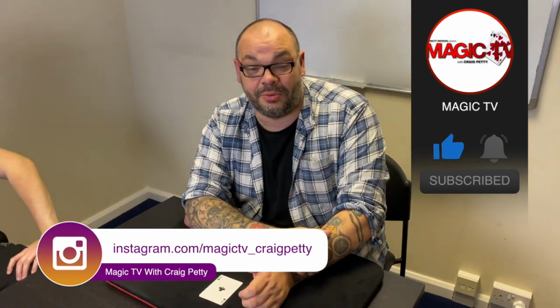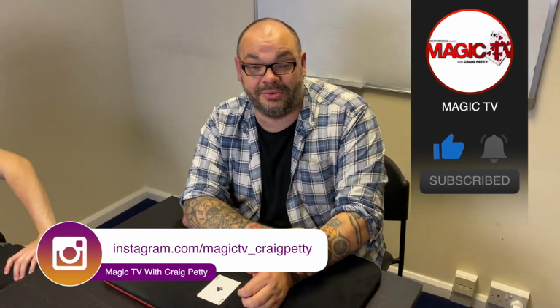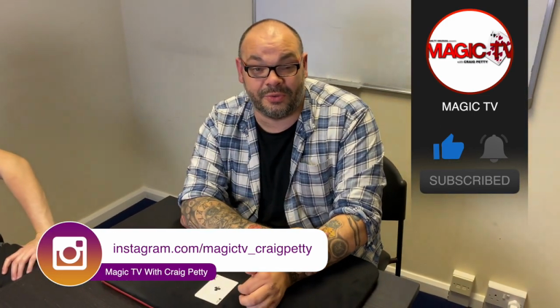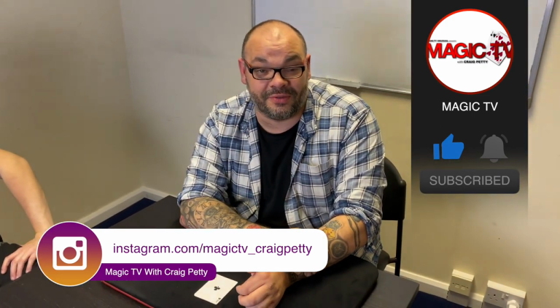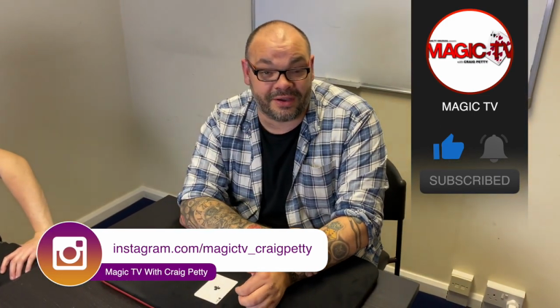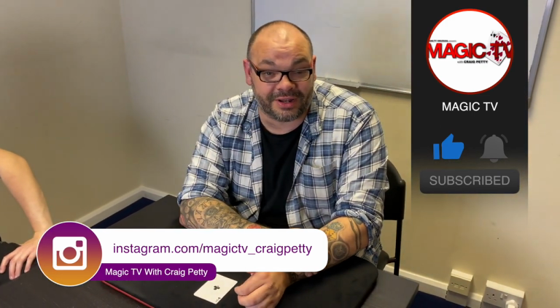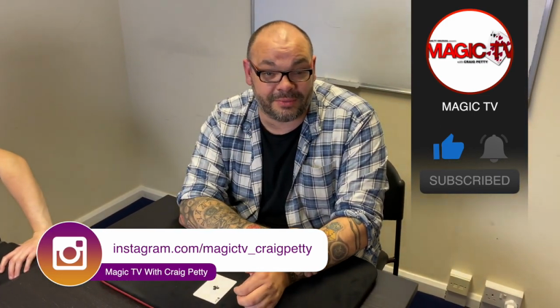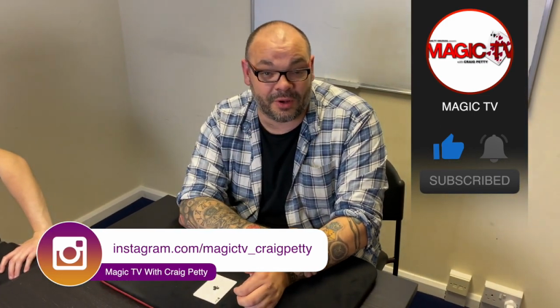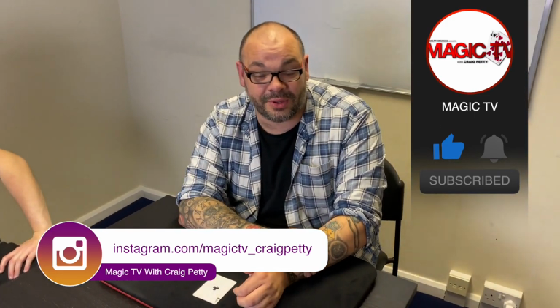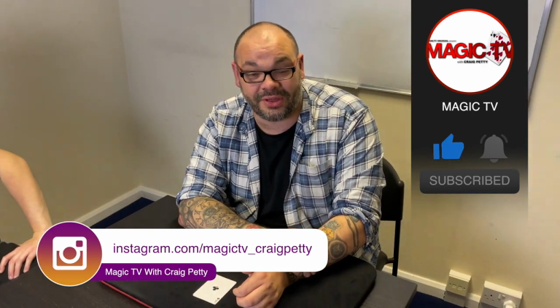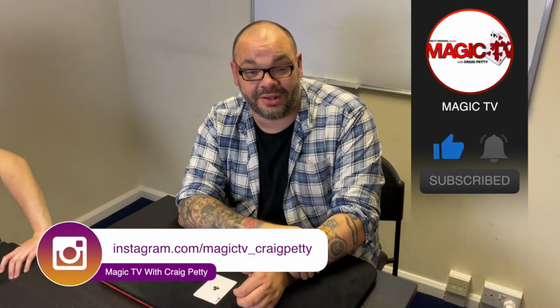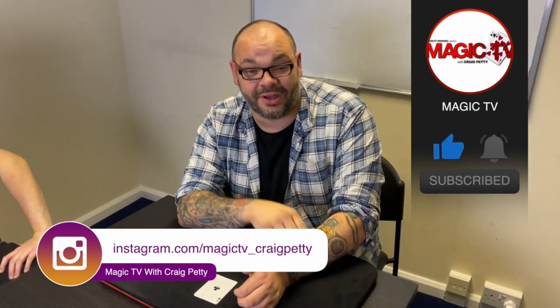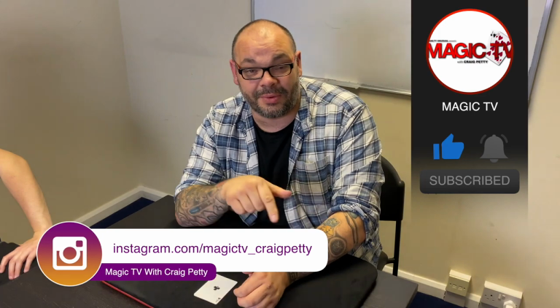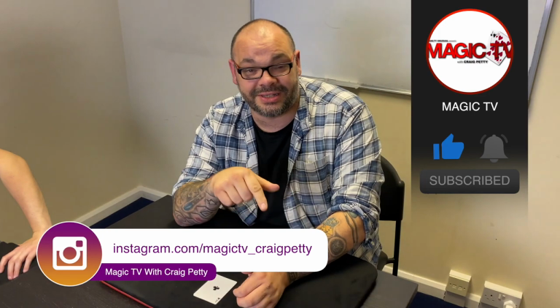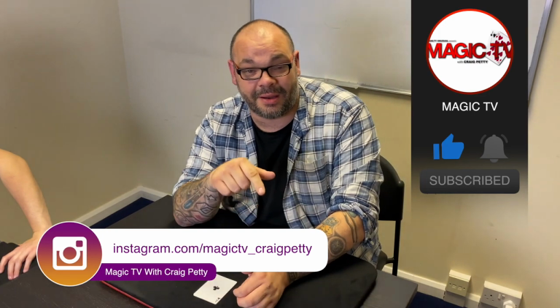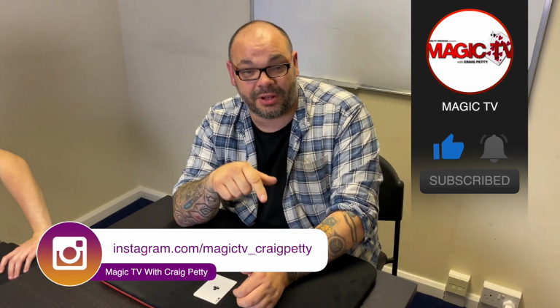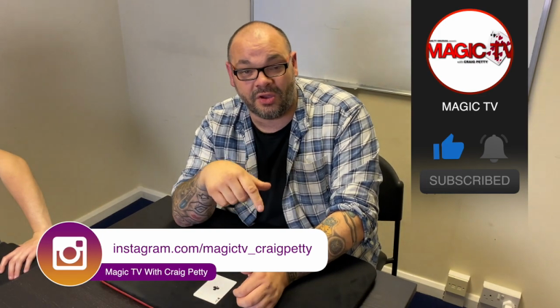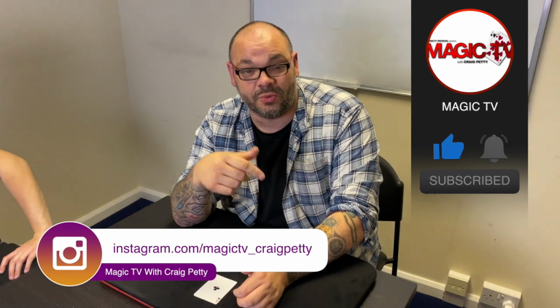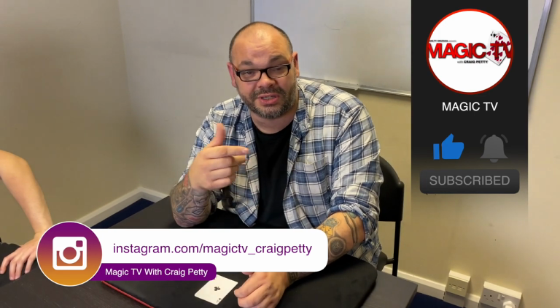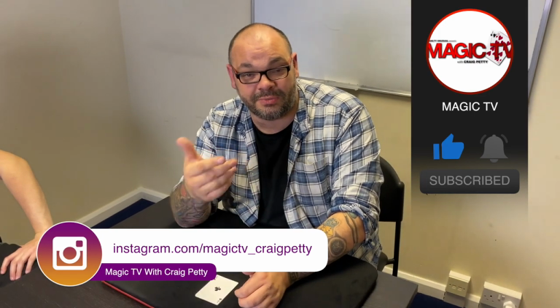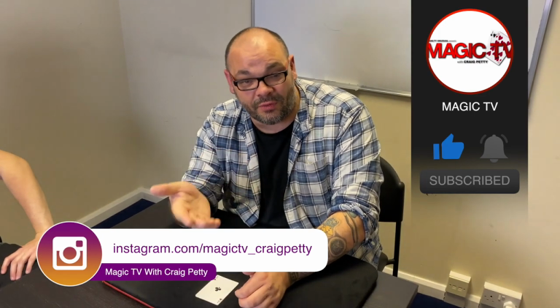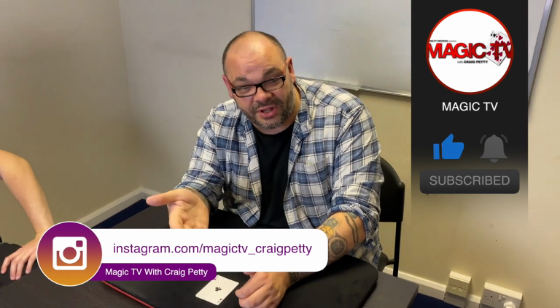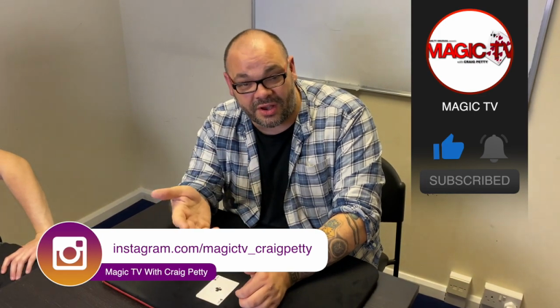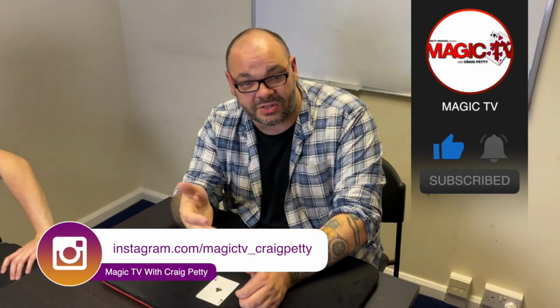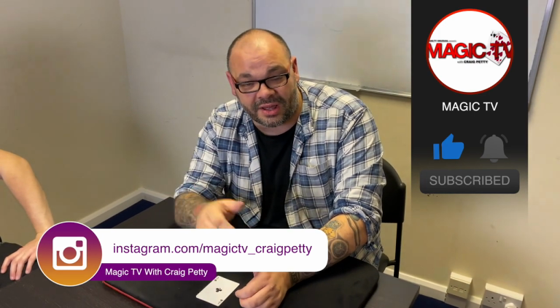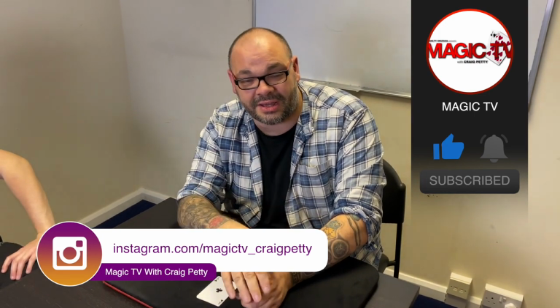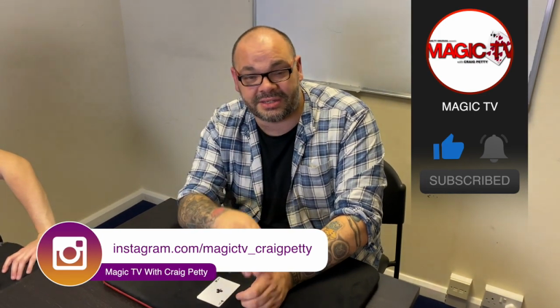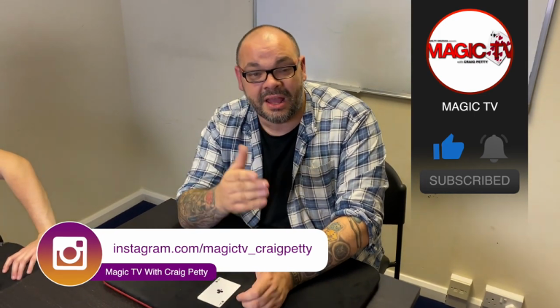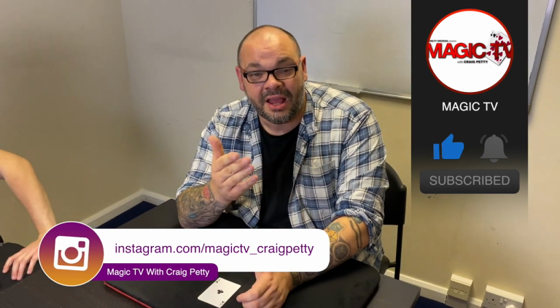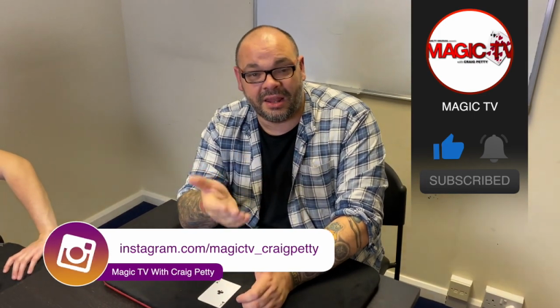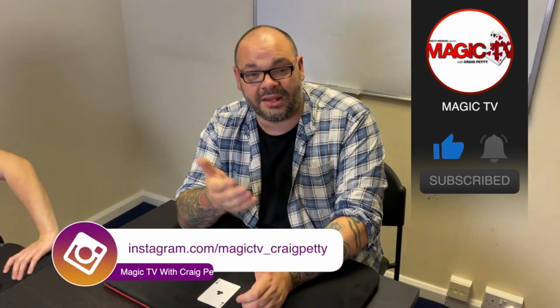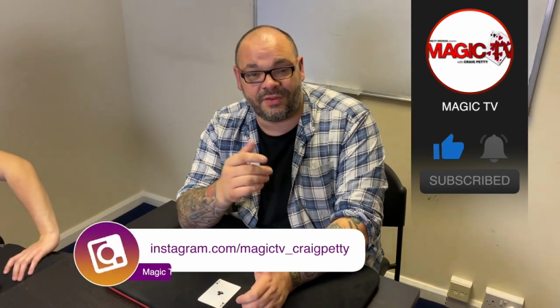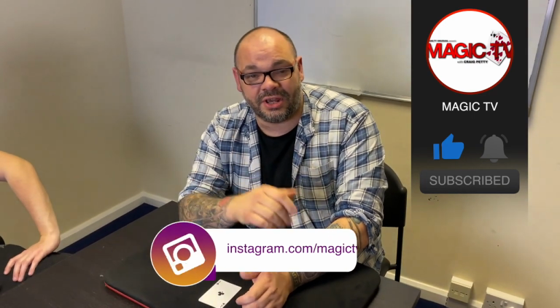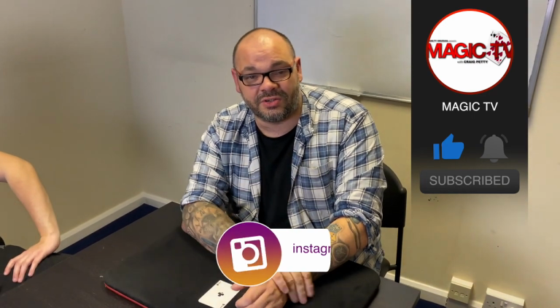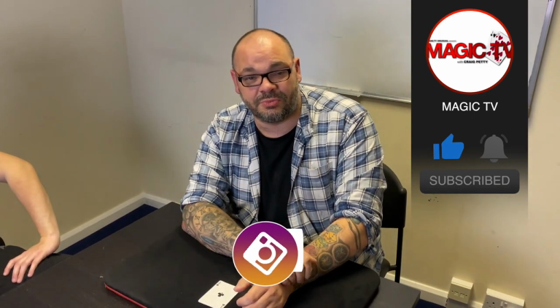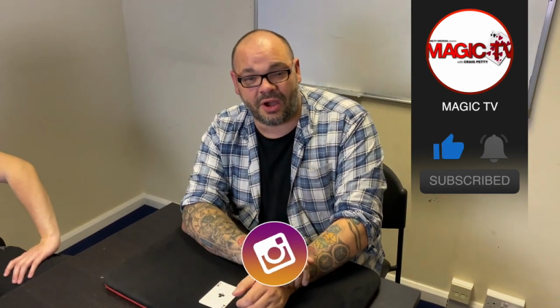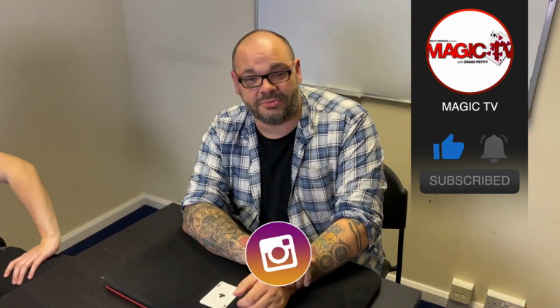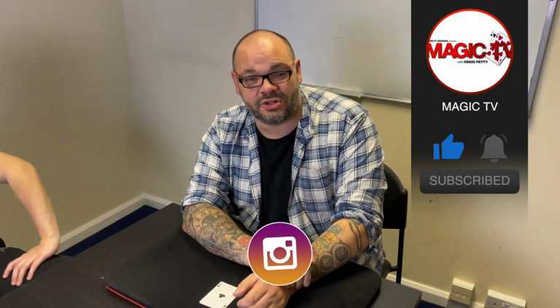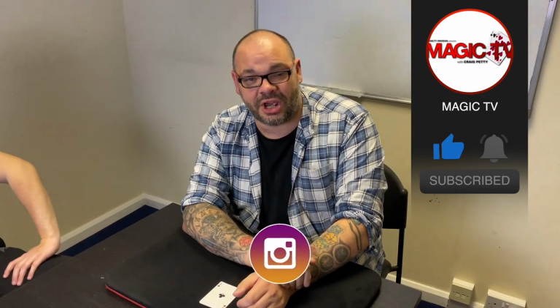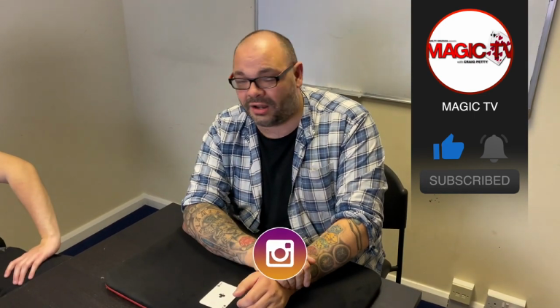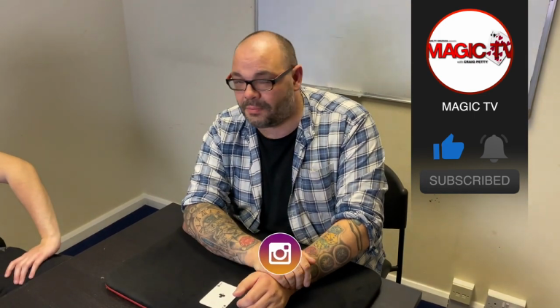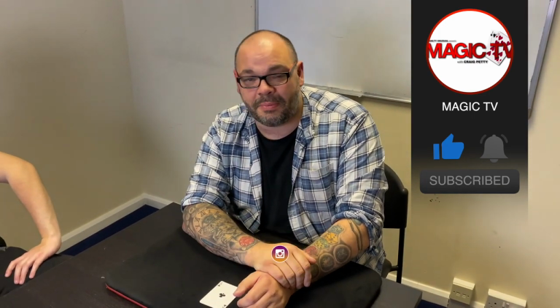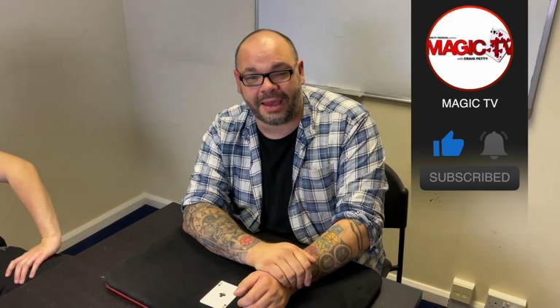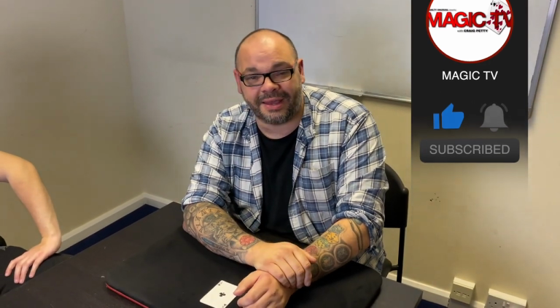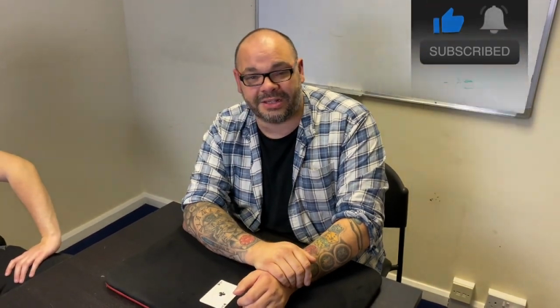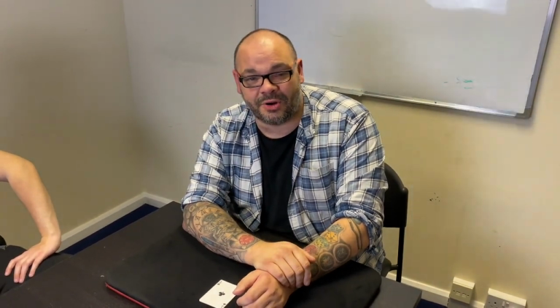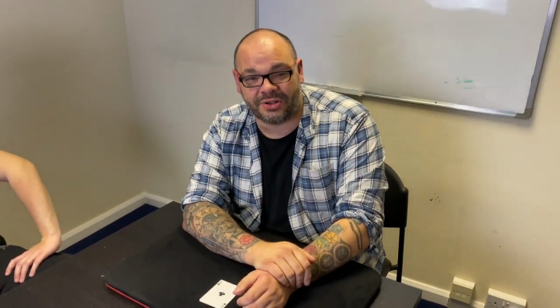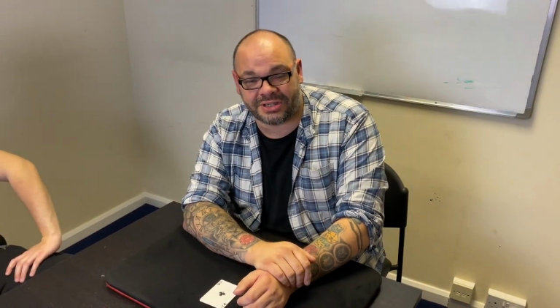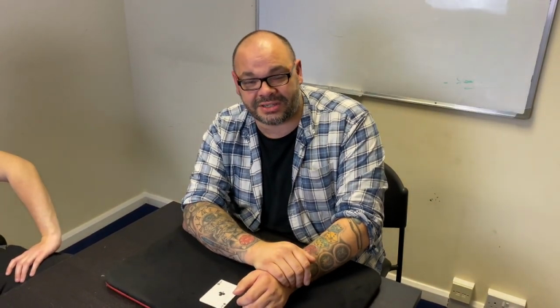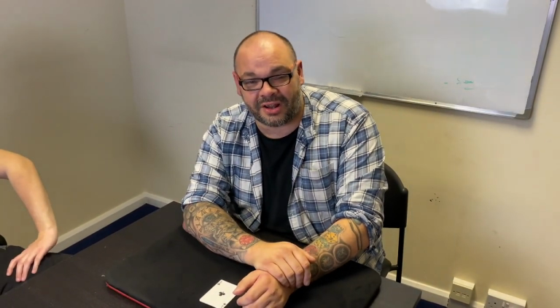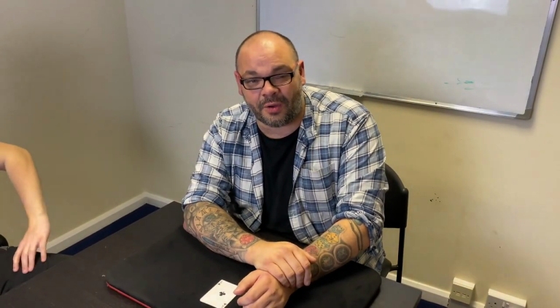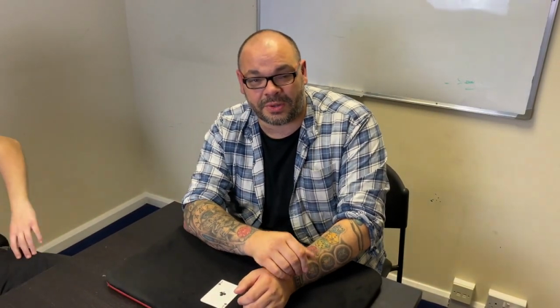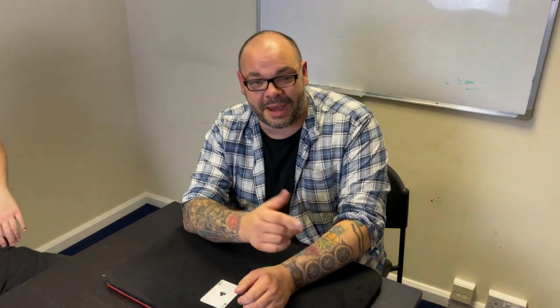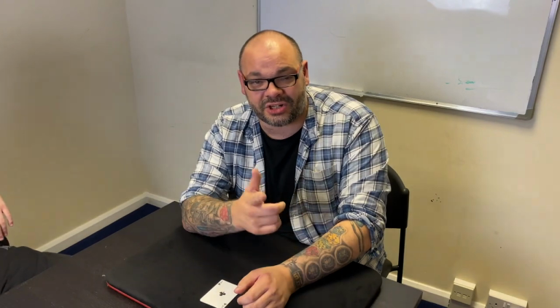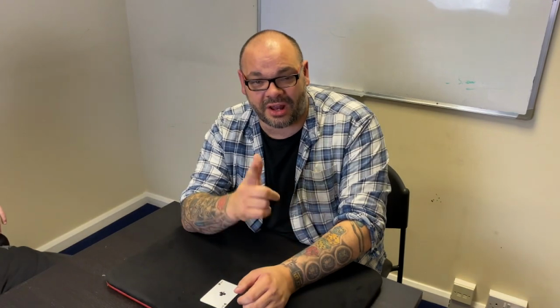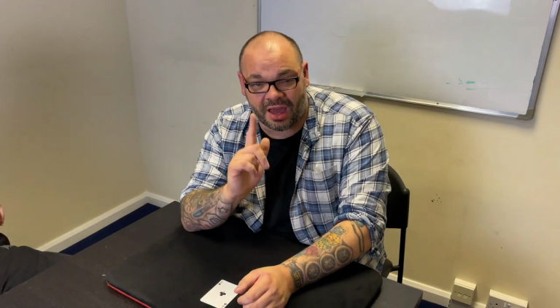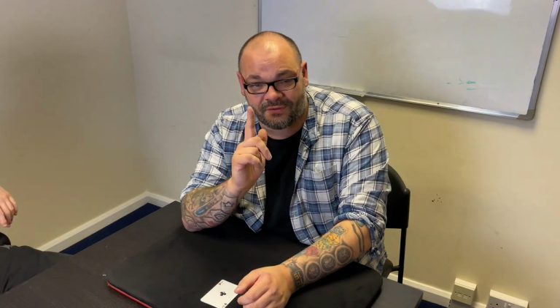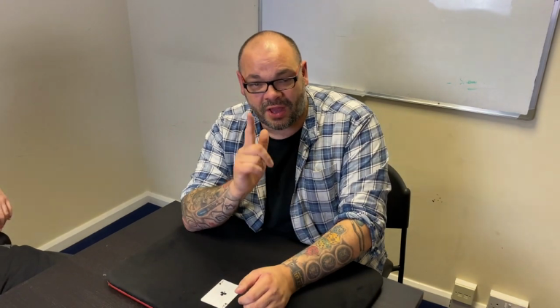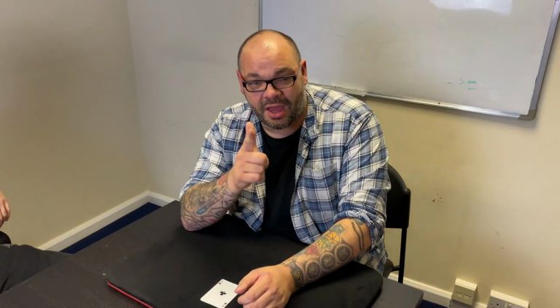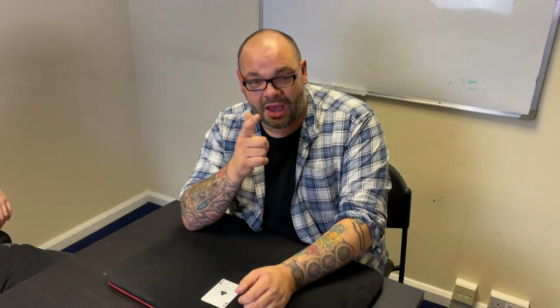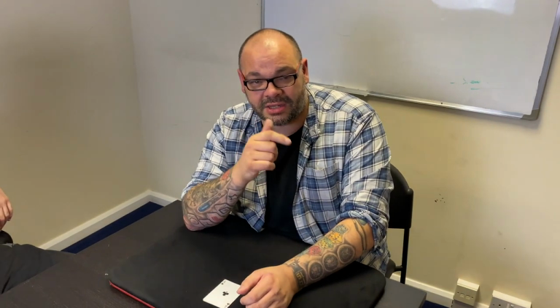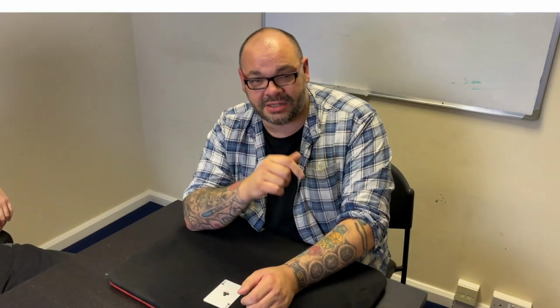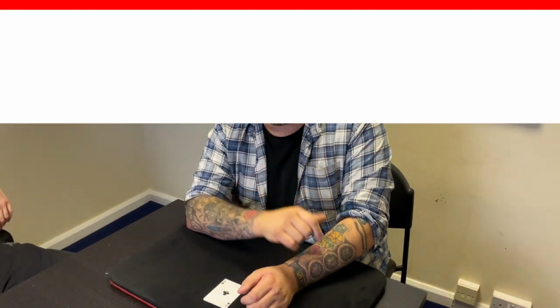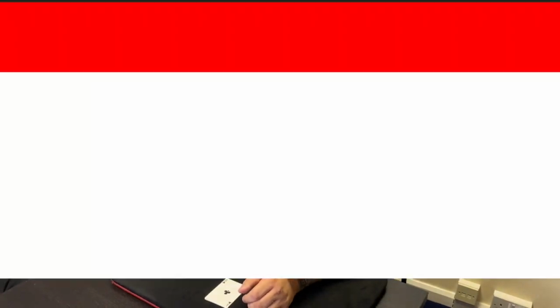Thanks very much for watching. Do me a favor — let me know what you think in the comments down below. If you want to see more videos like this, like the video and subscribe to the channel. I'll be back again tomorrow at six o'clock with the magic live. I'll see you then.